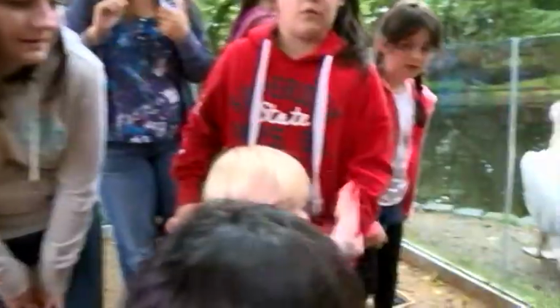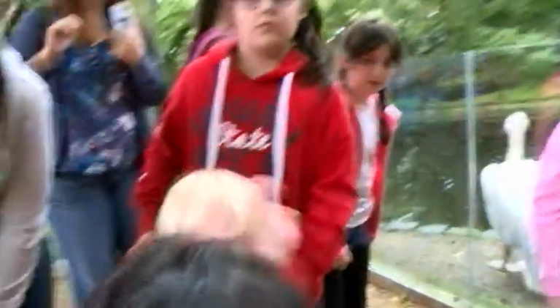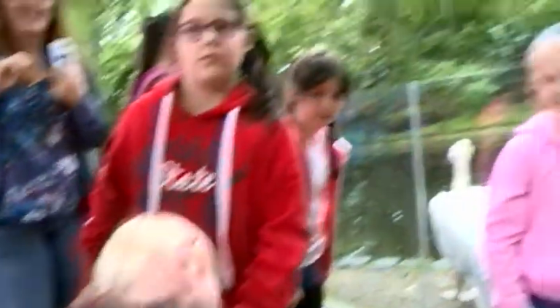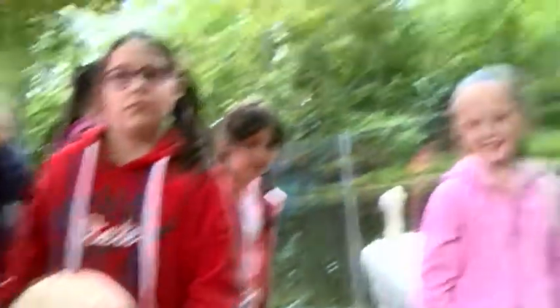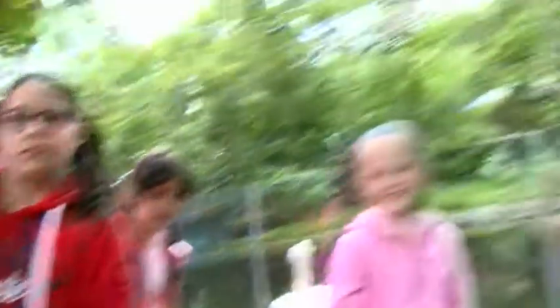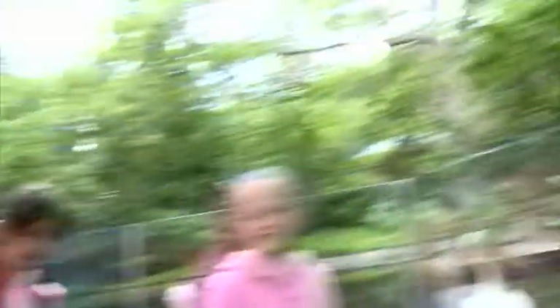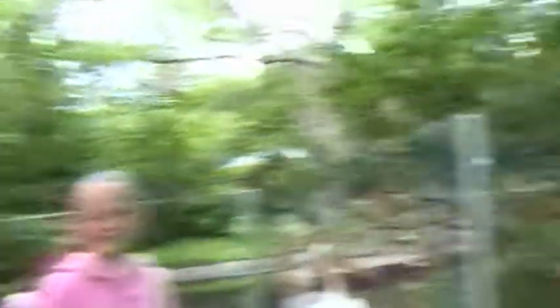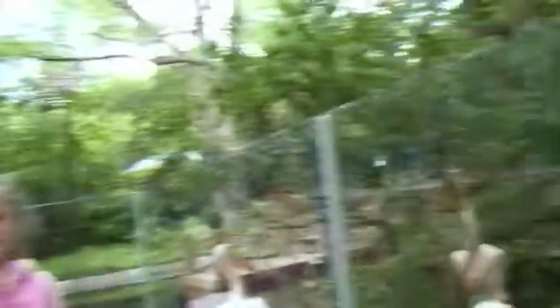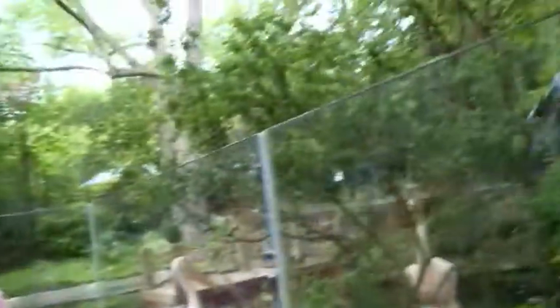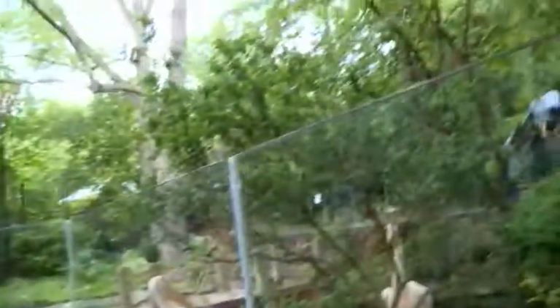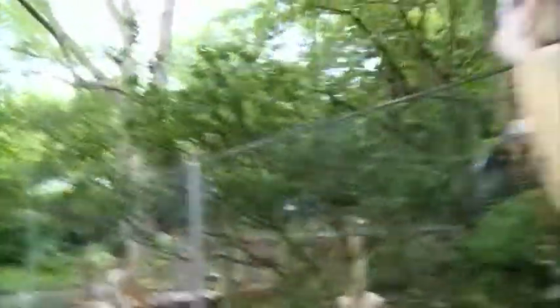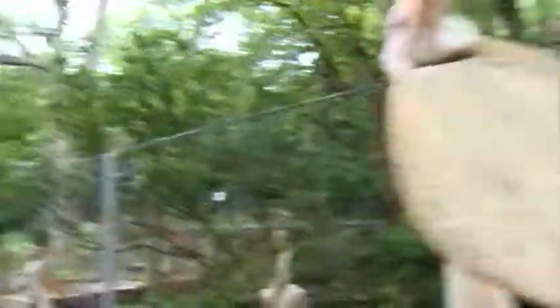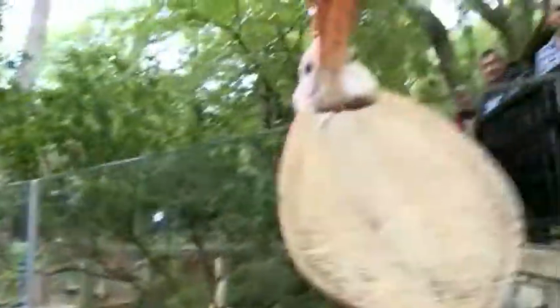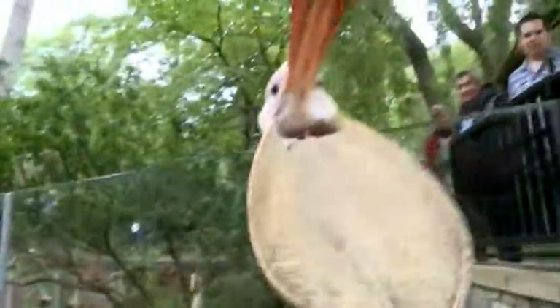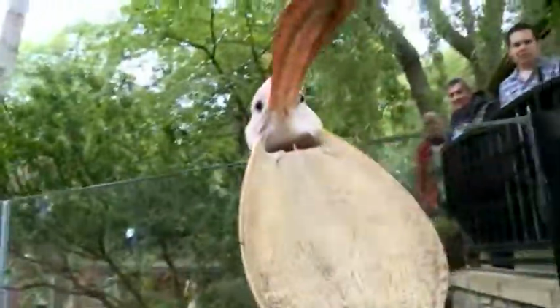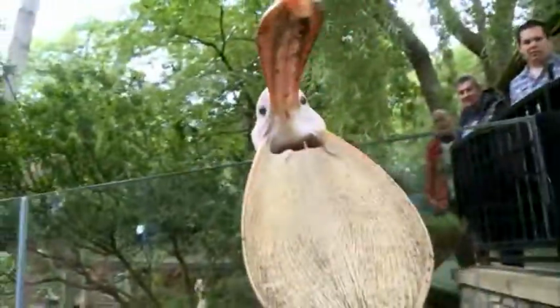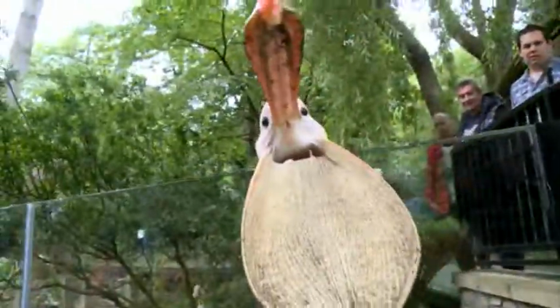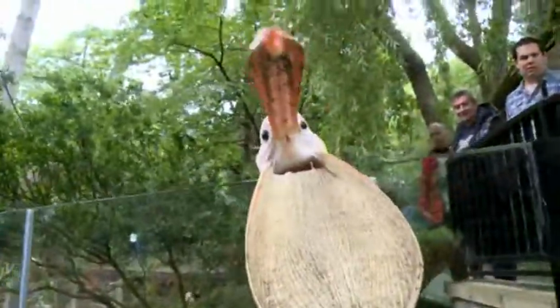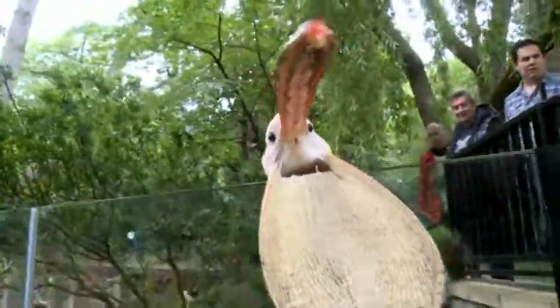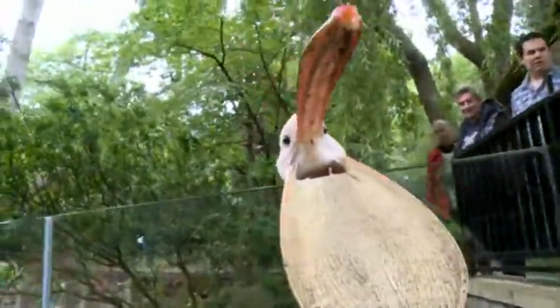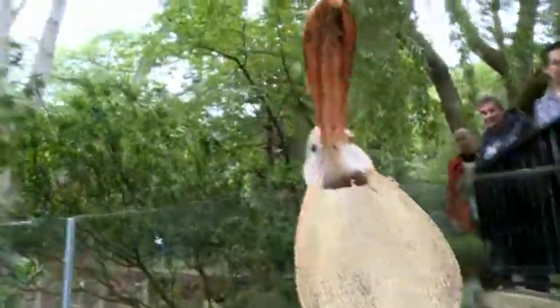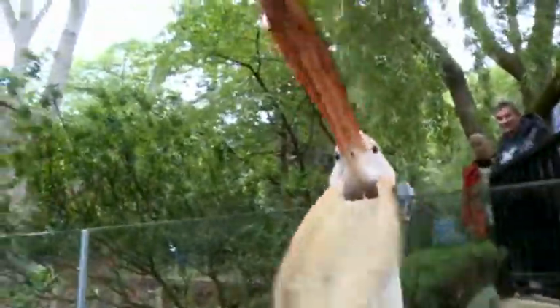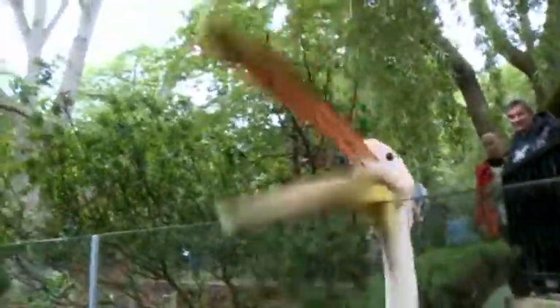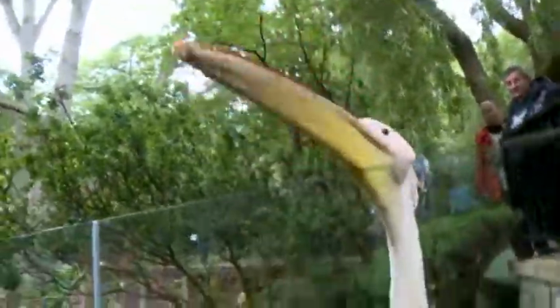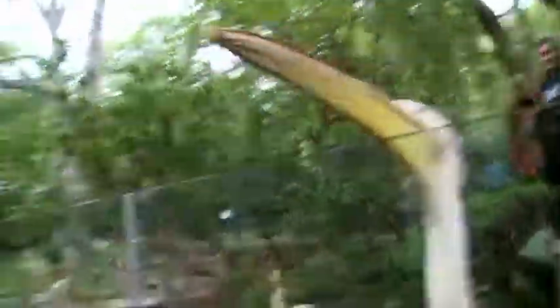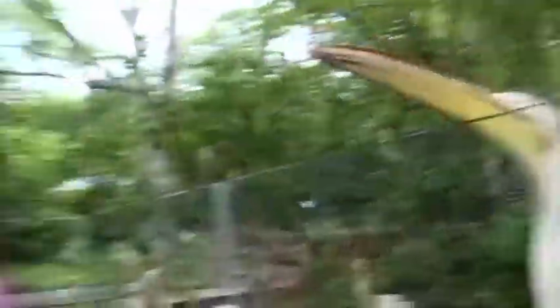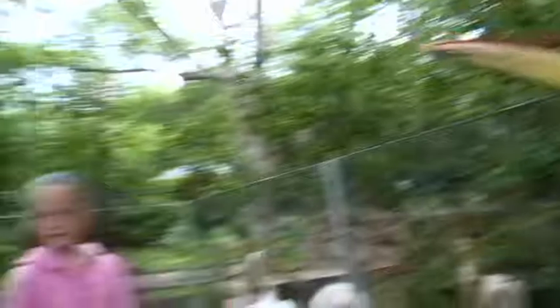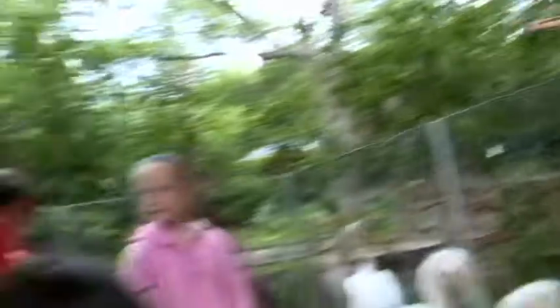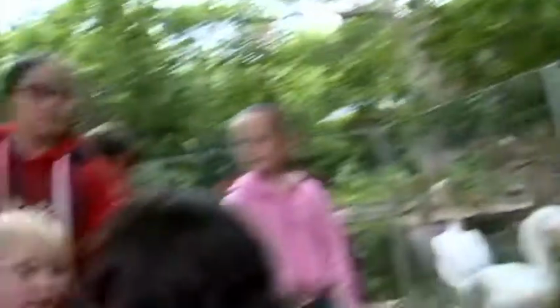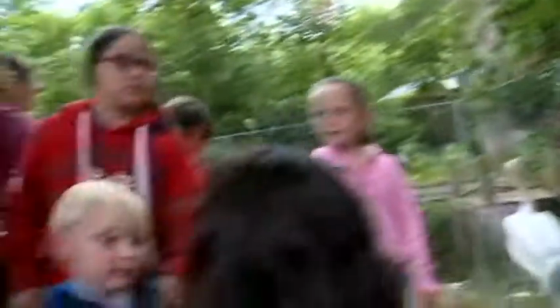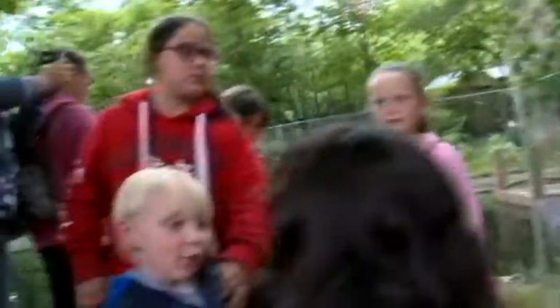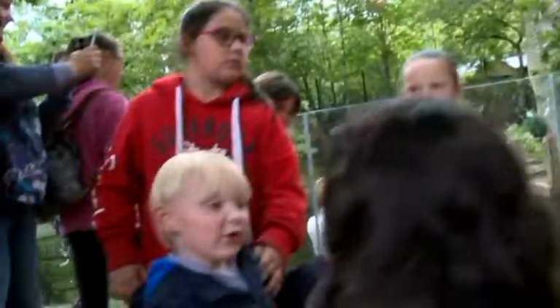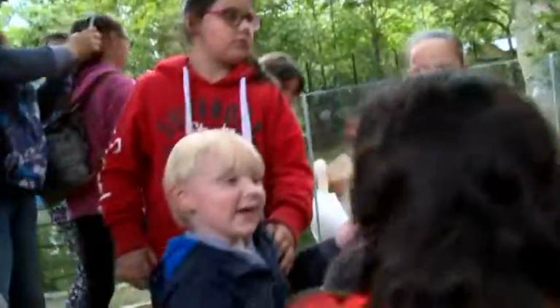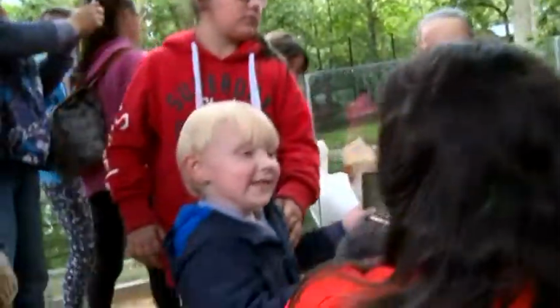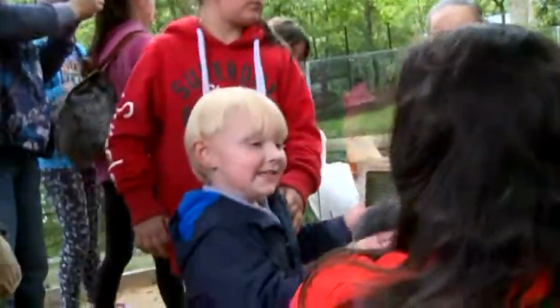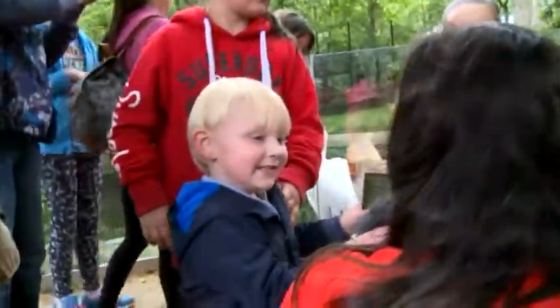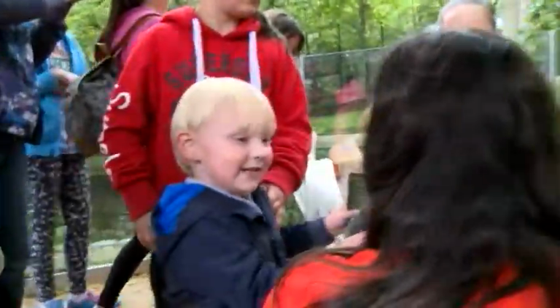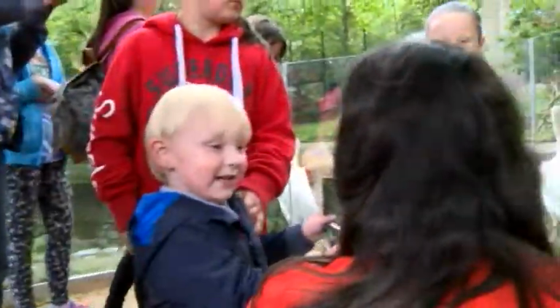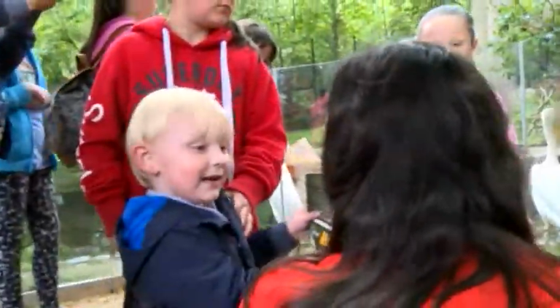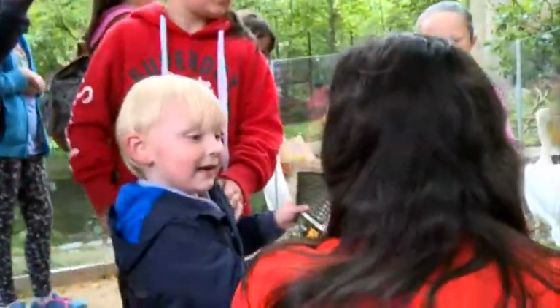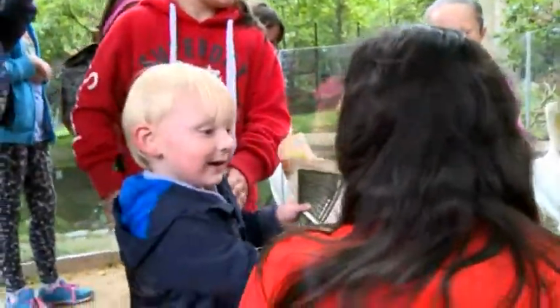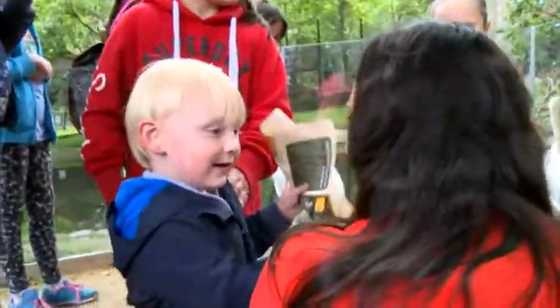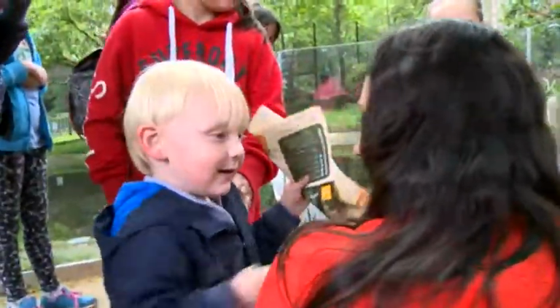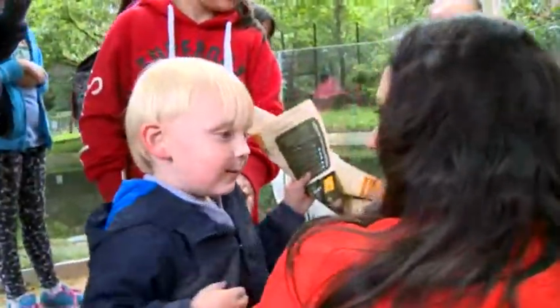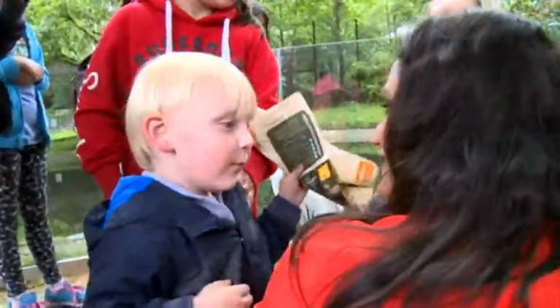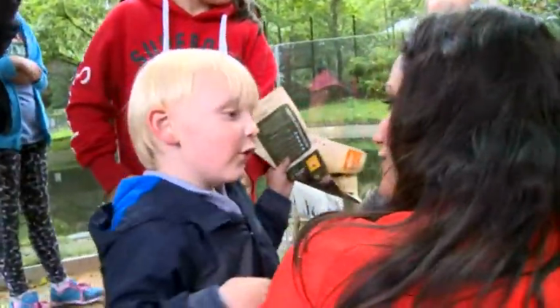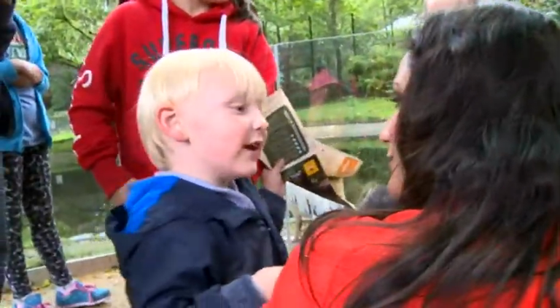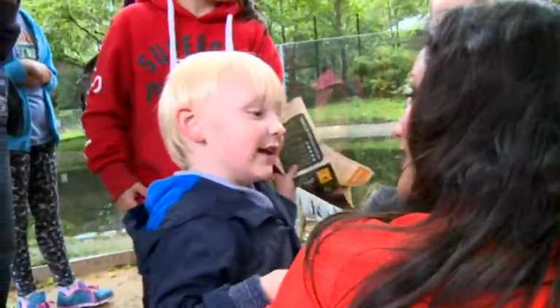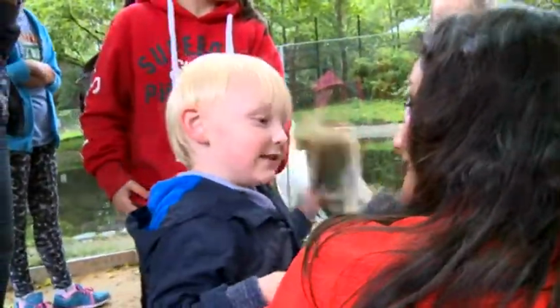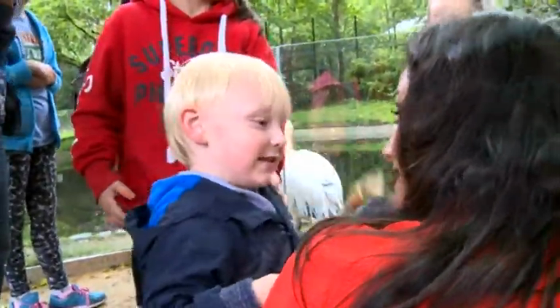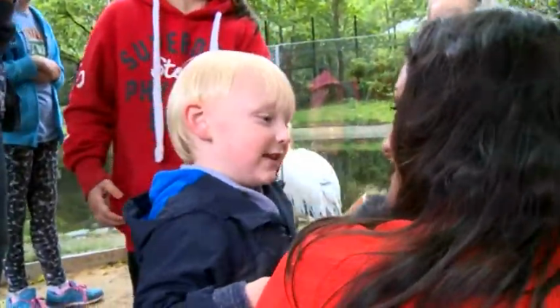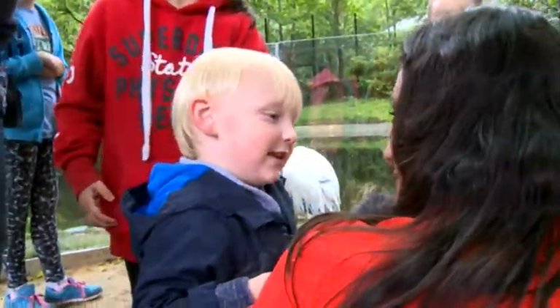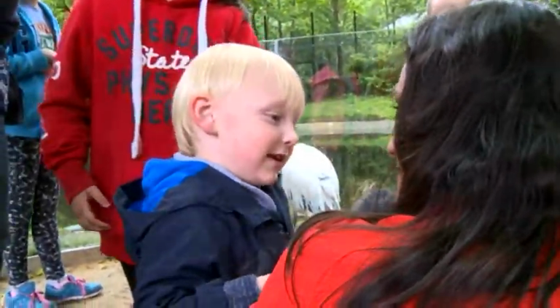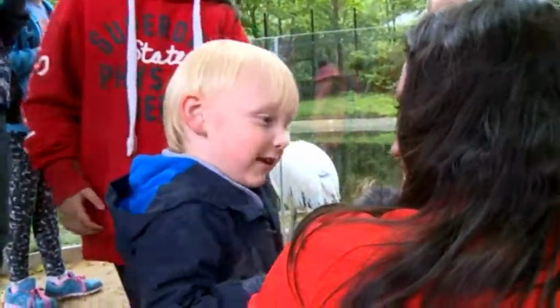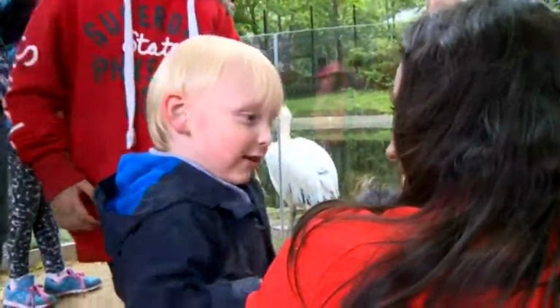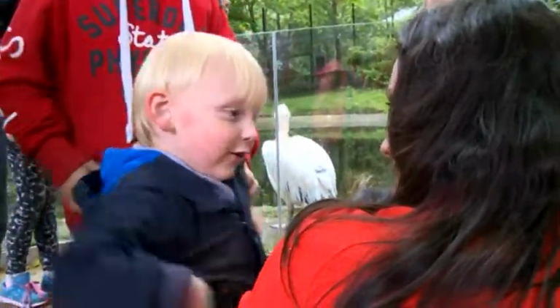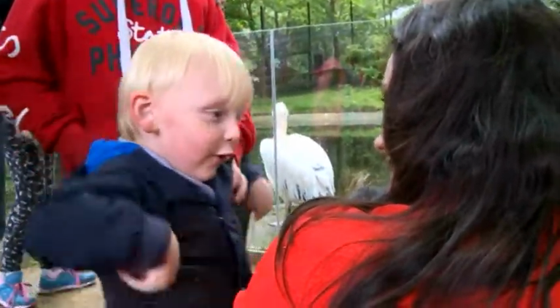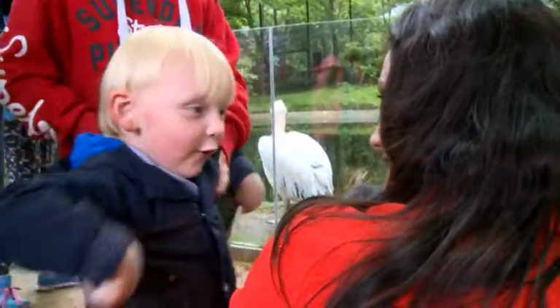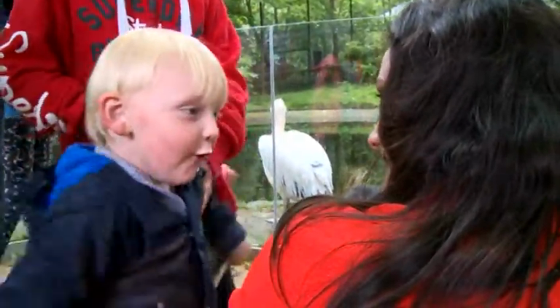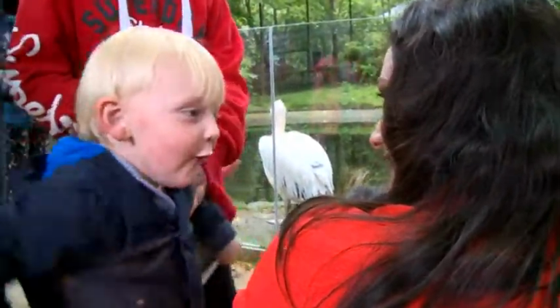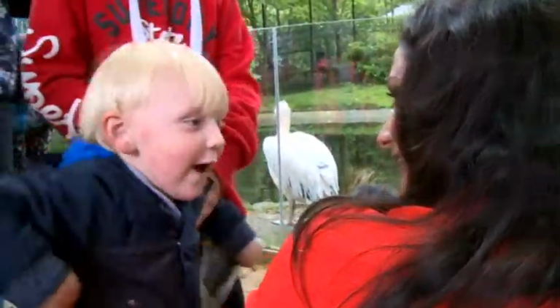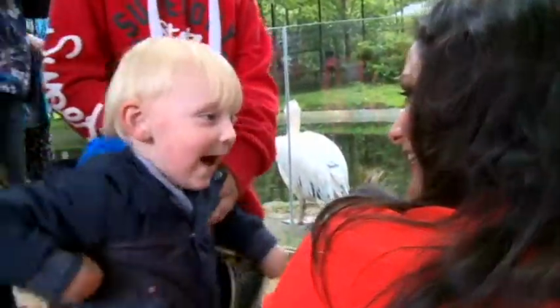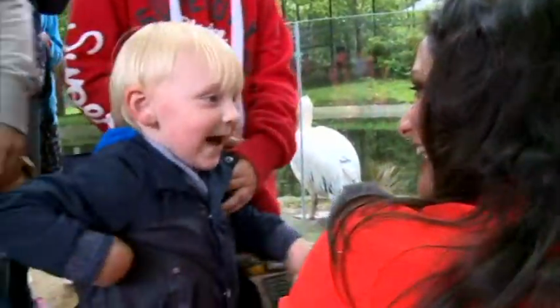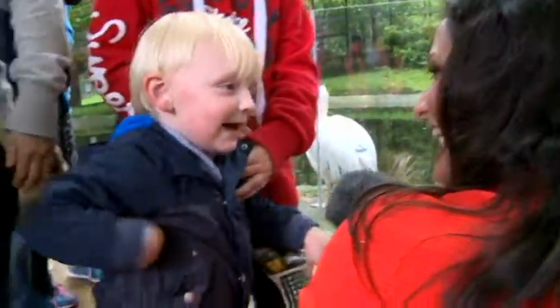What are you wanting to go and see? Monkeys! You're more excited about the monkeys!